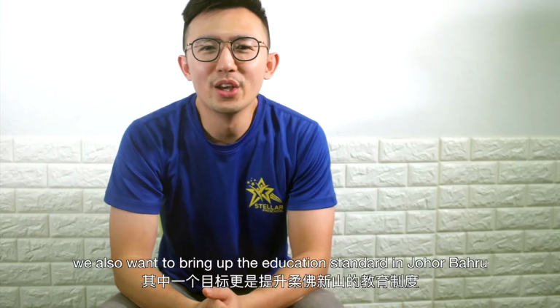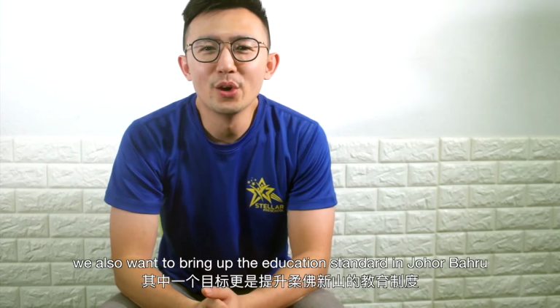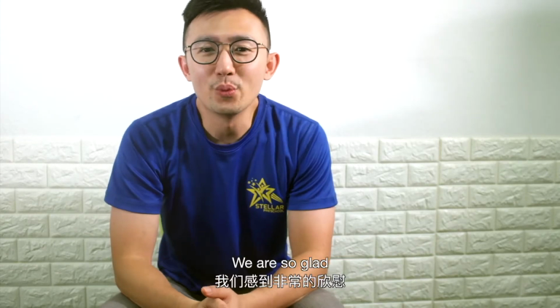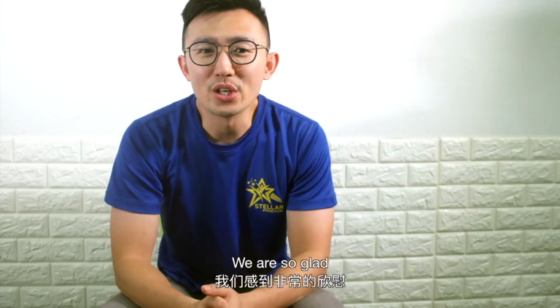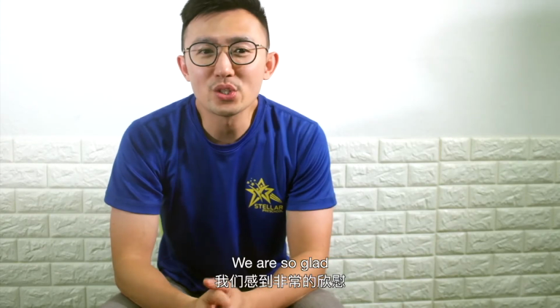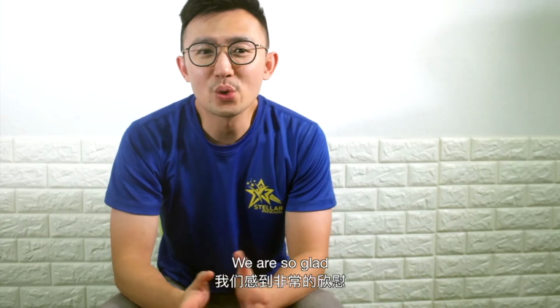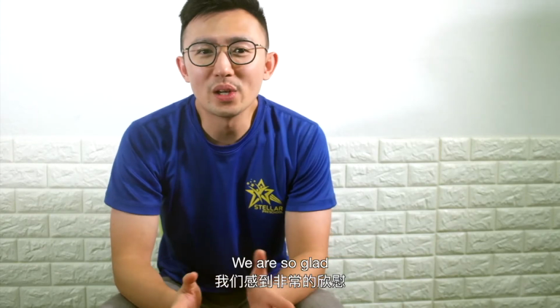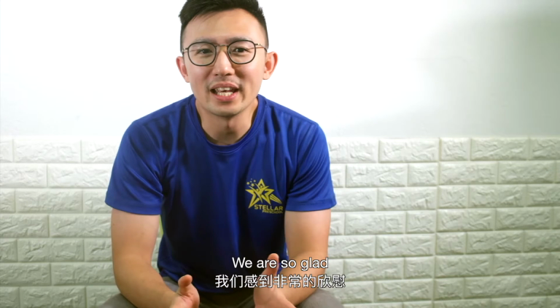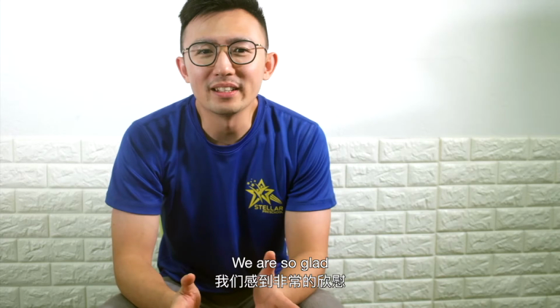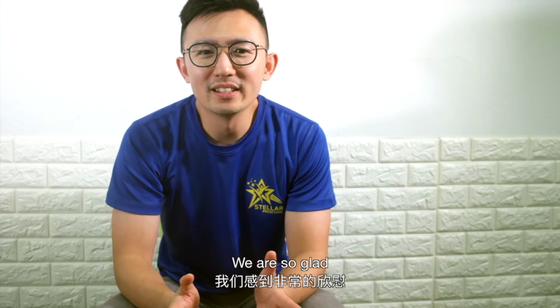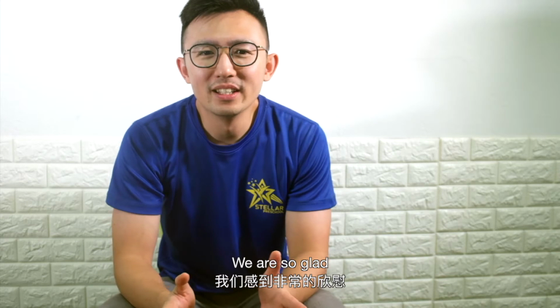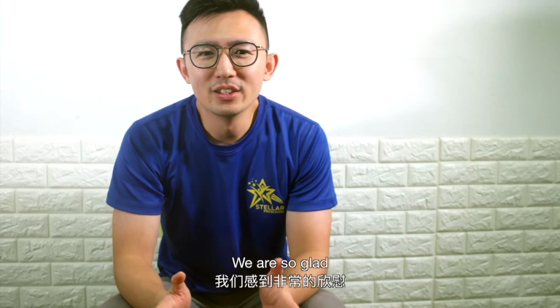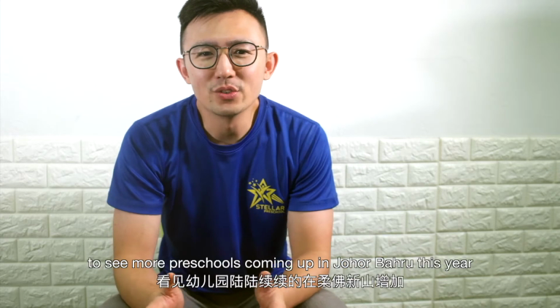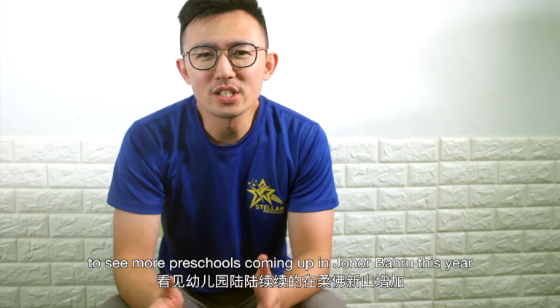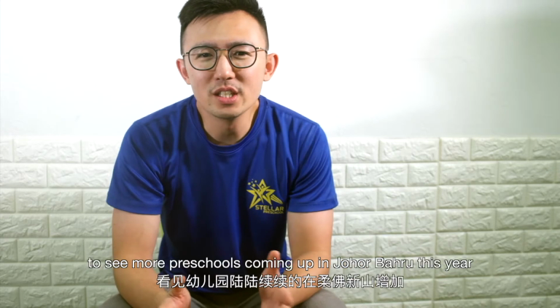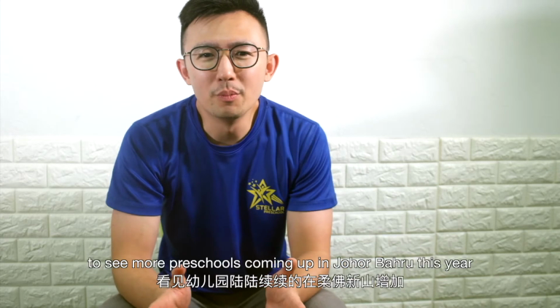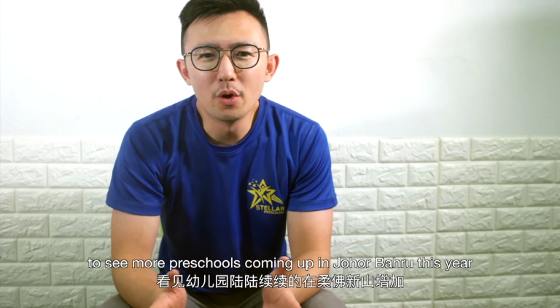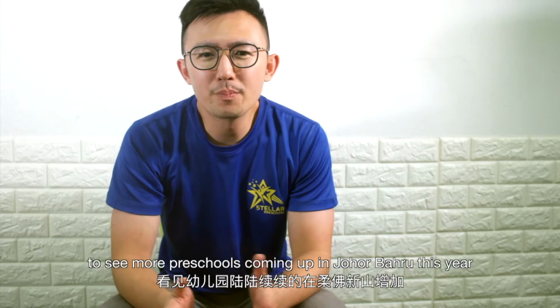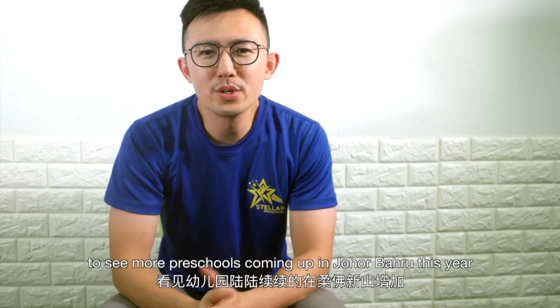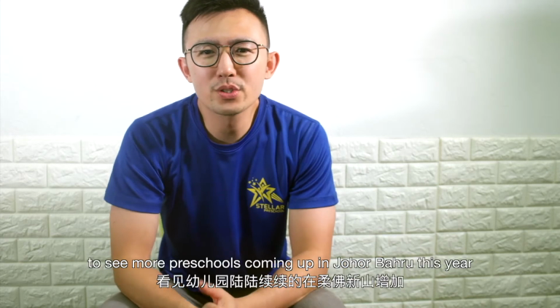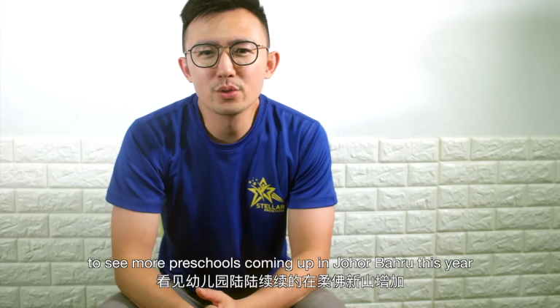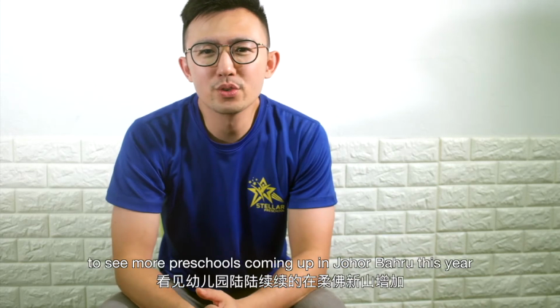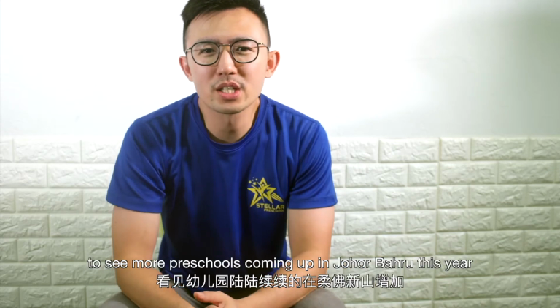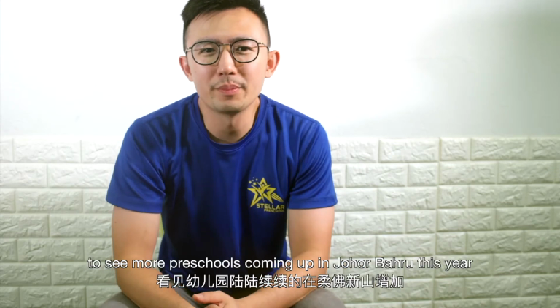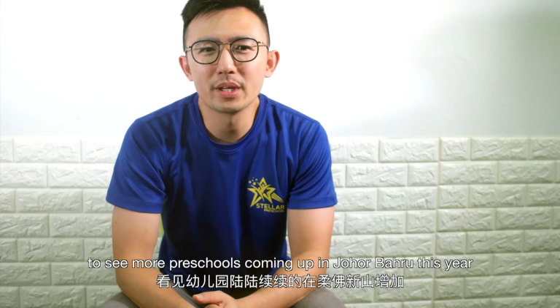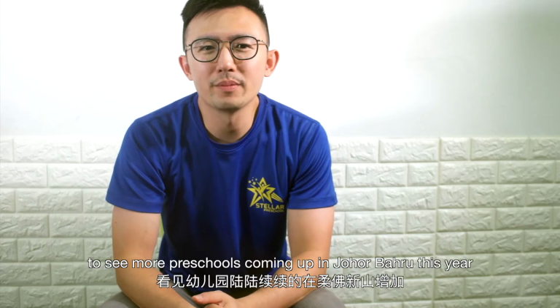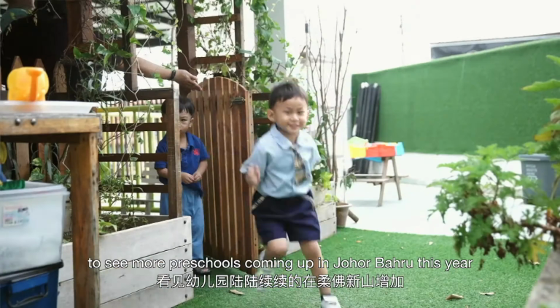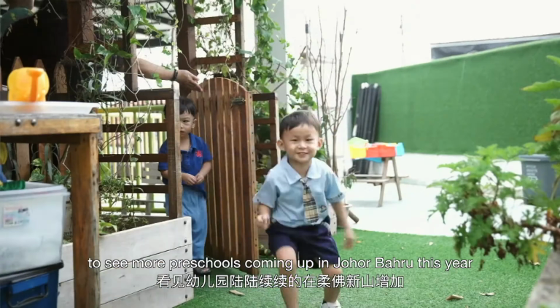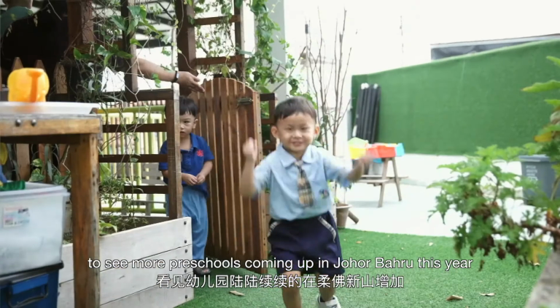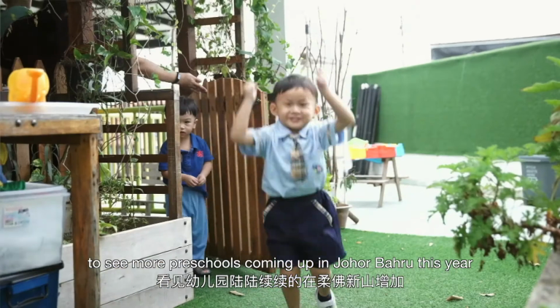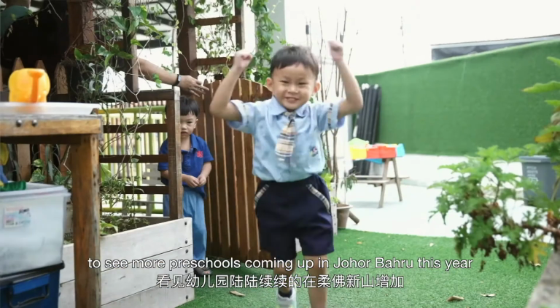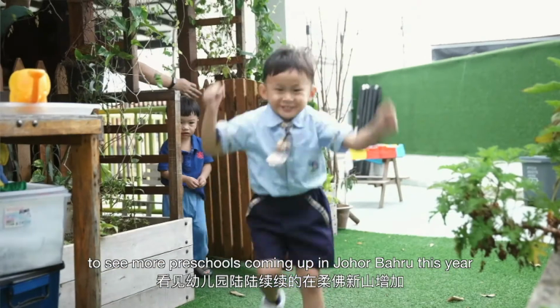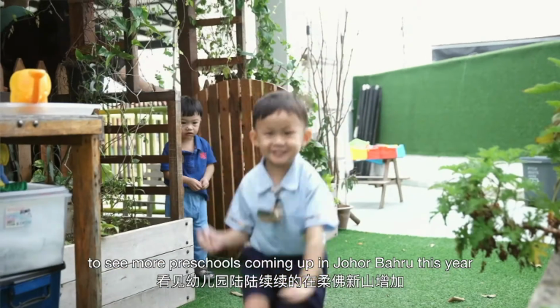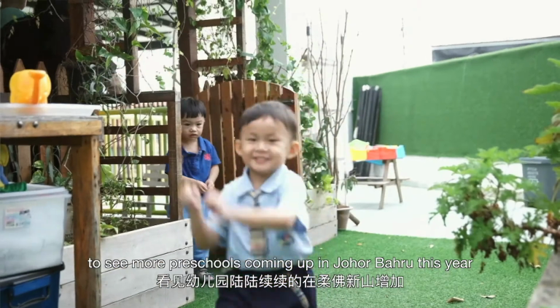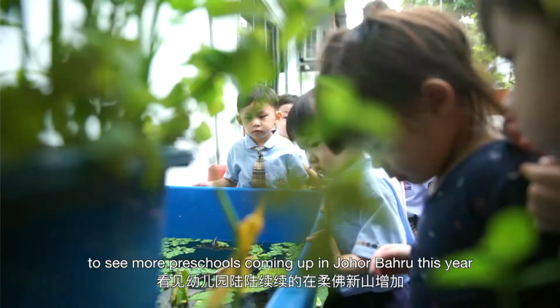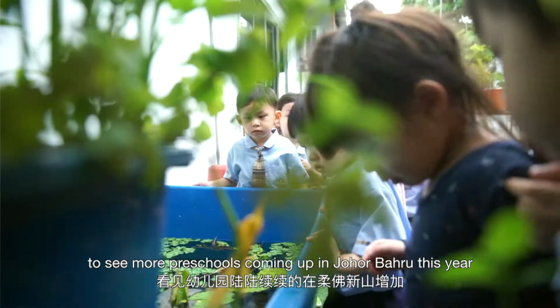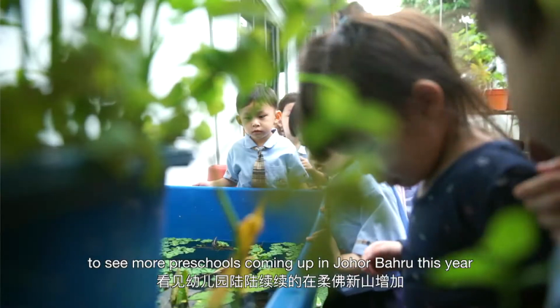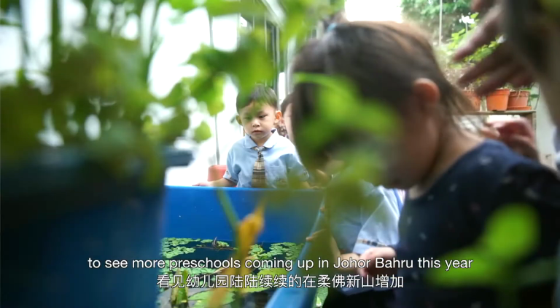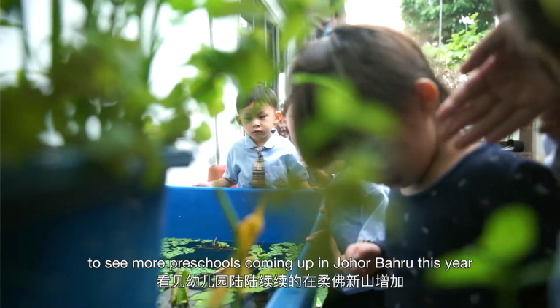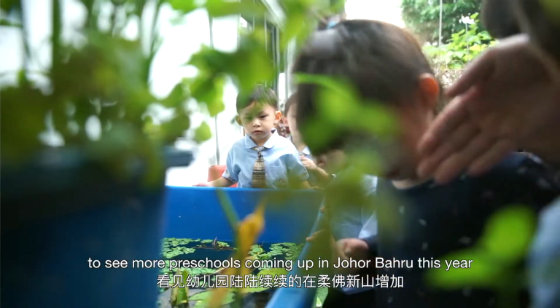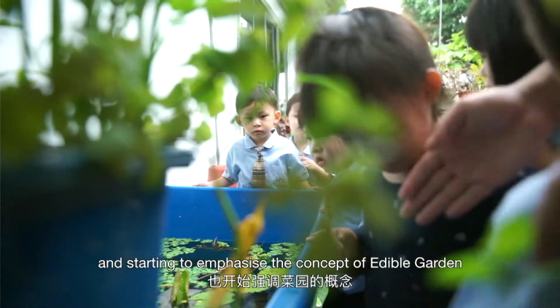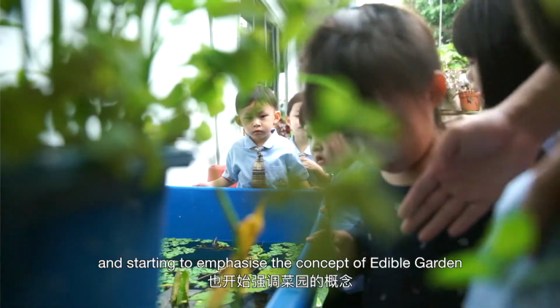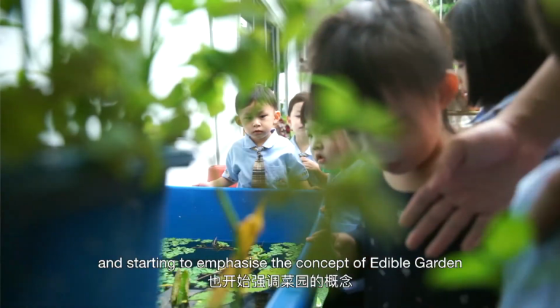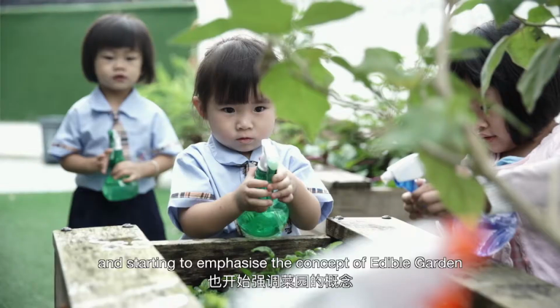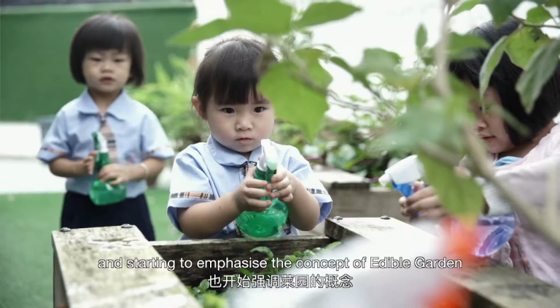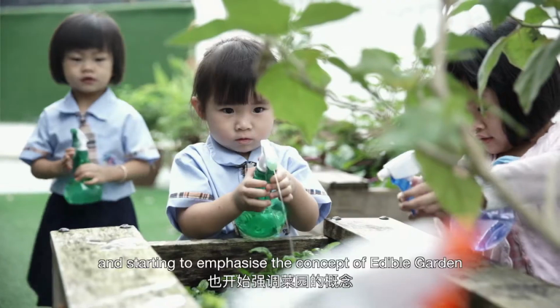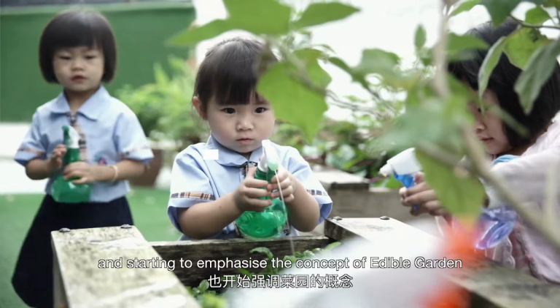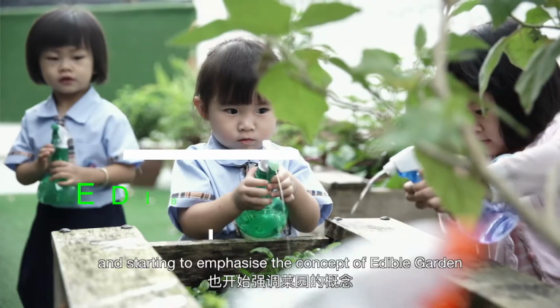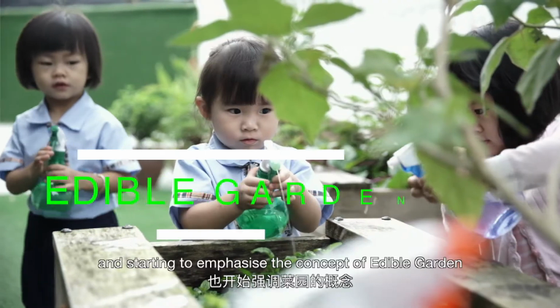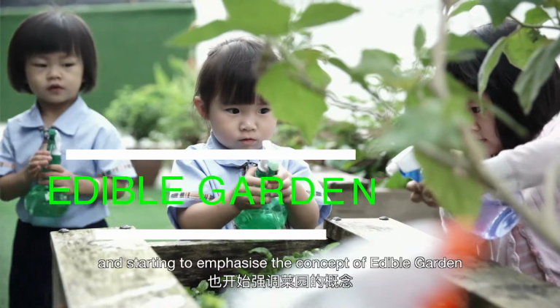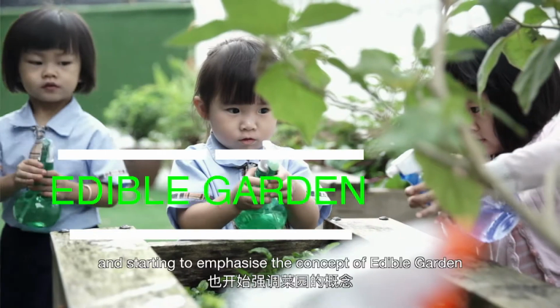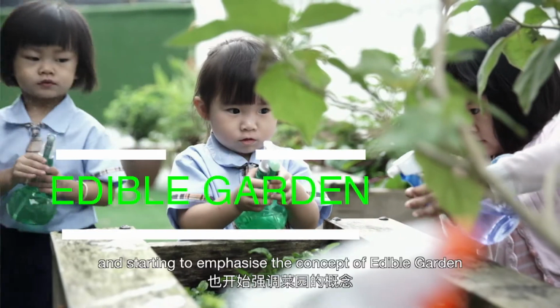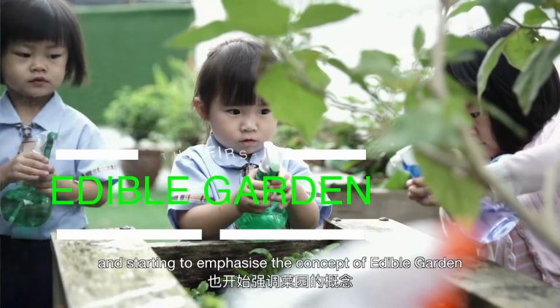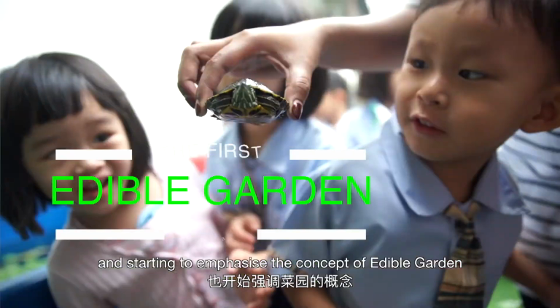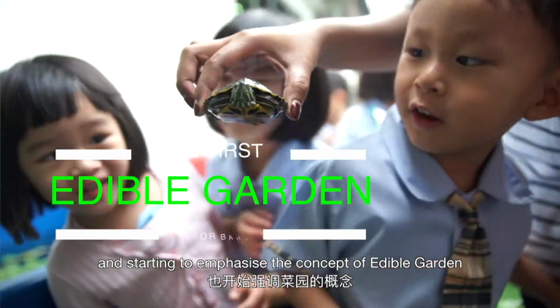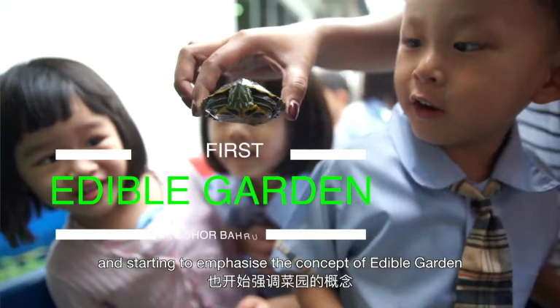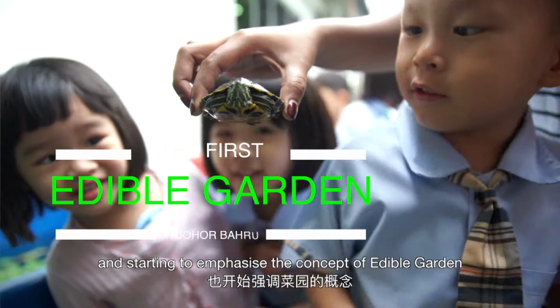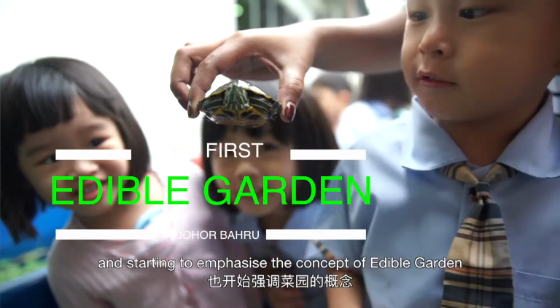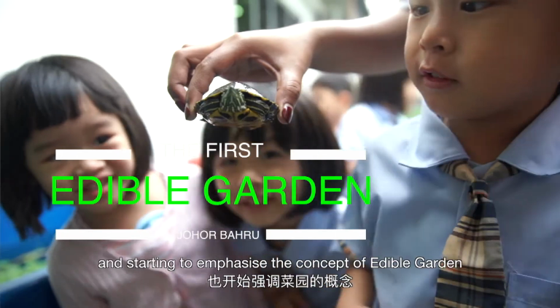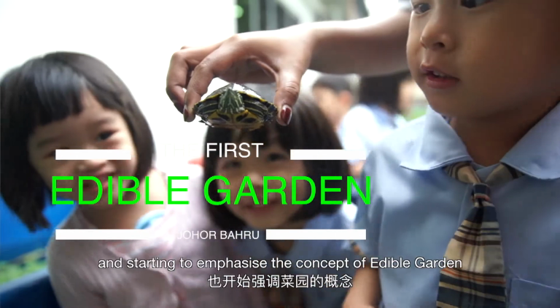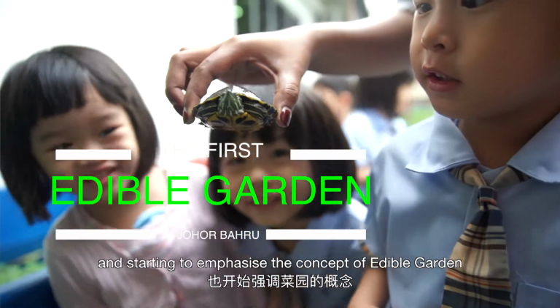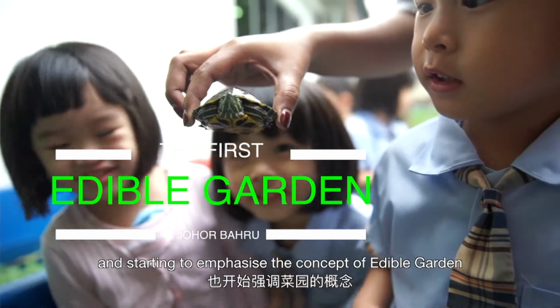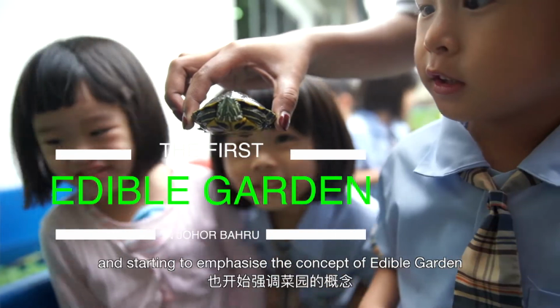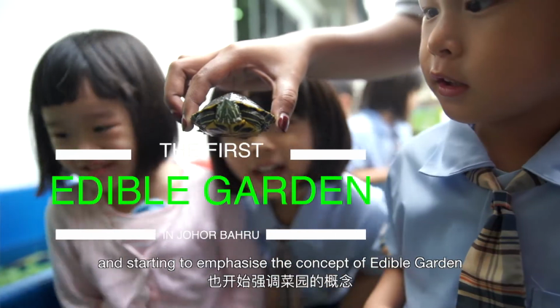We are so glad to see more preschools coming up in Johor Bahru this year and starting to emphasise the concept of an animal garden.